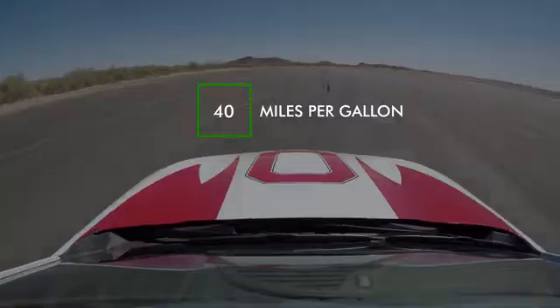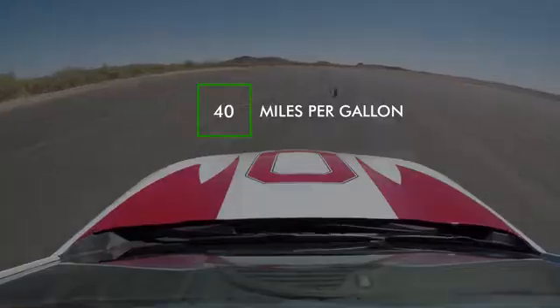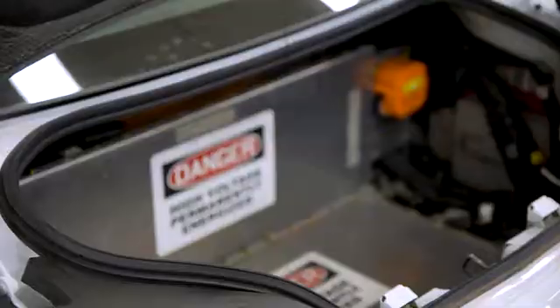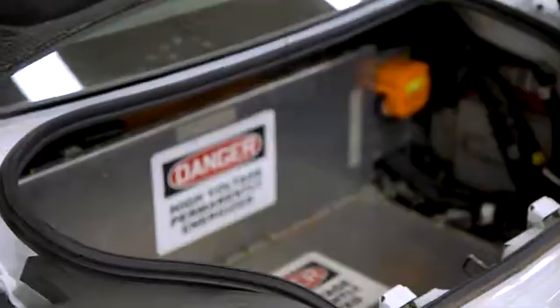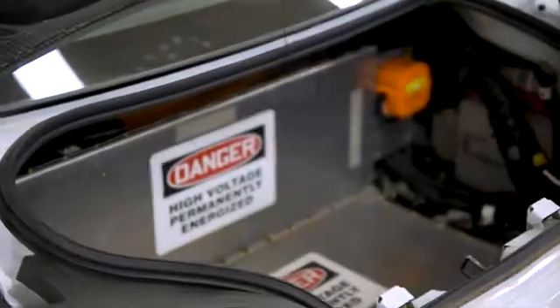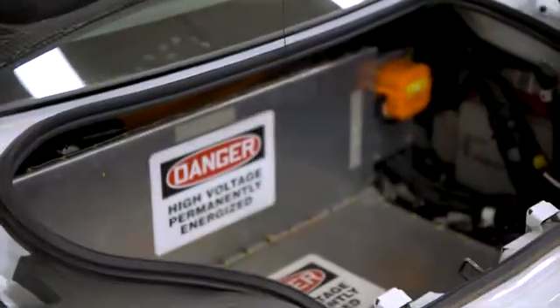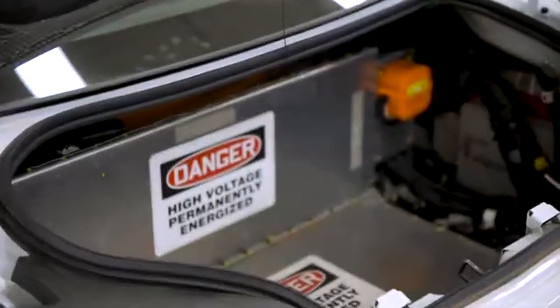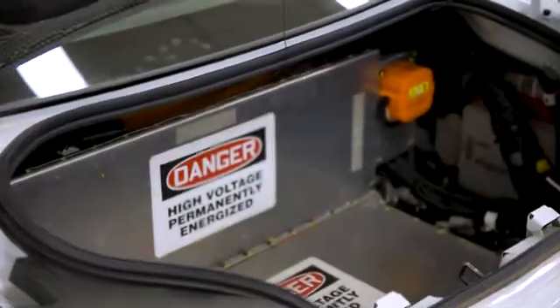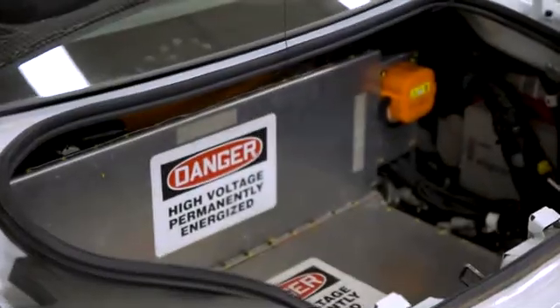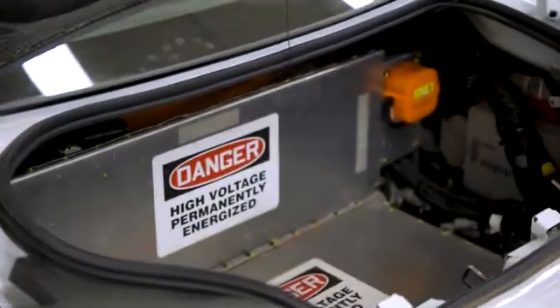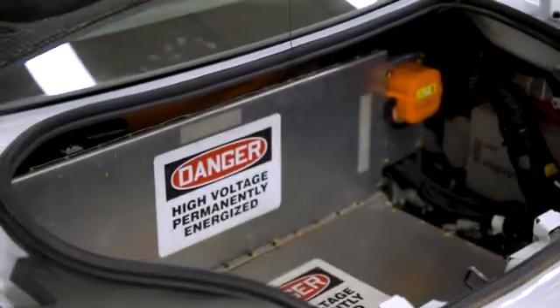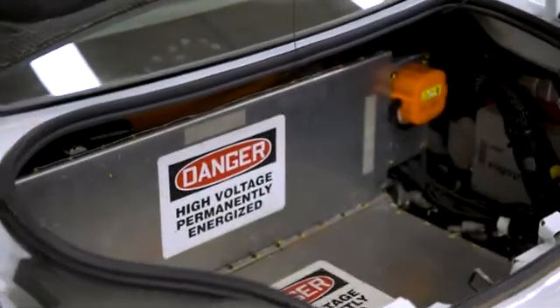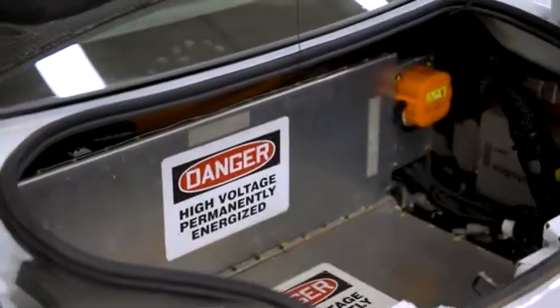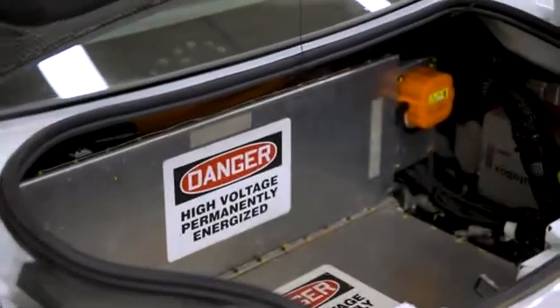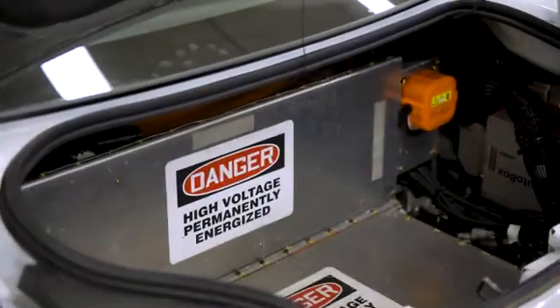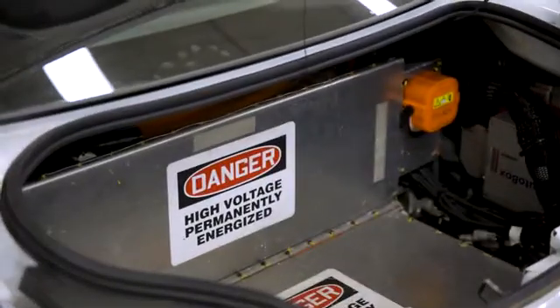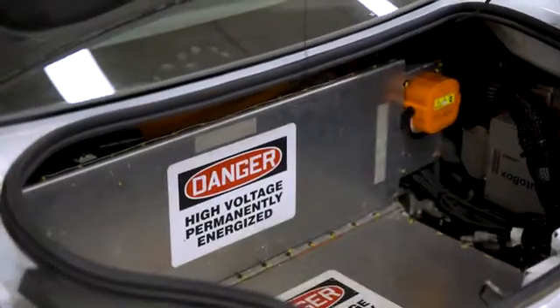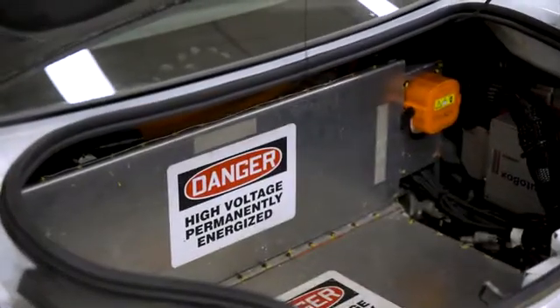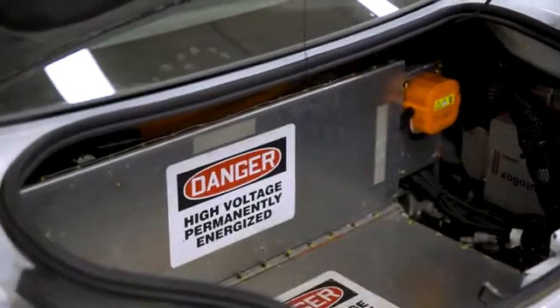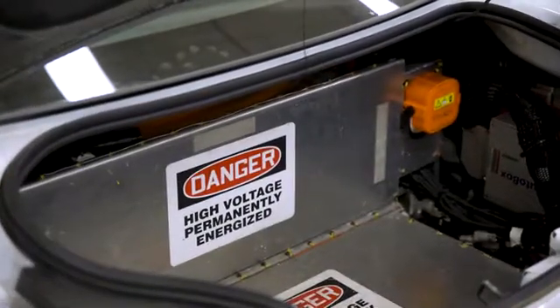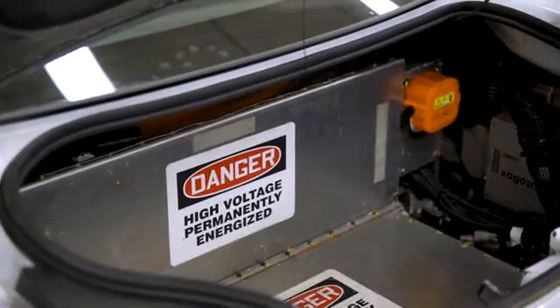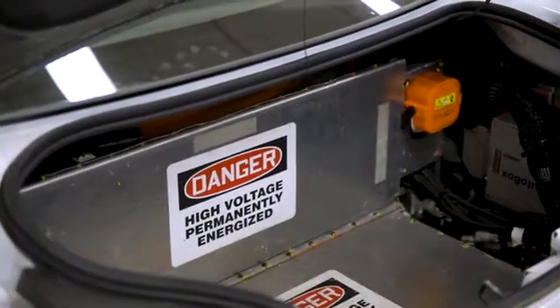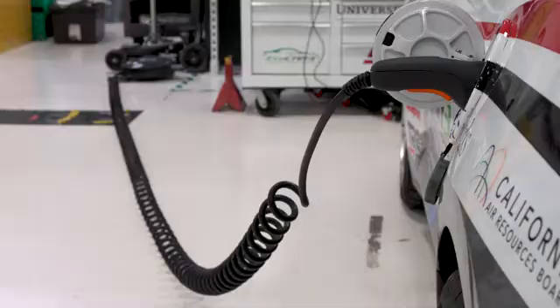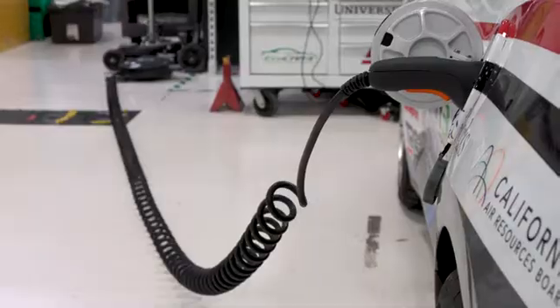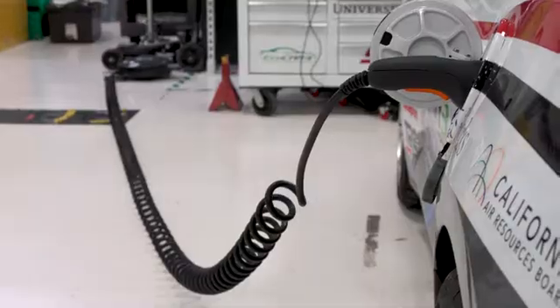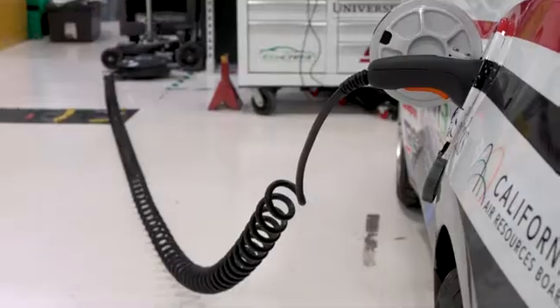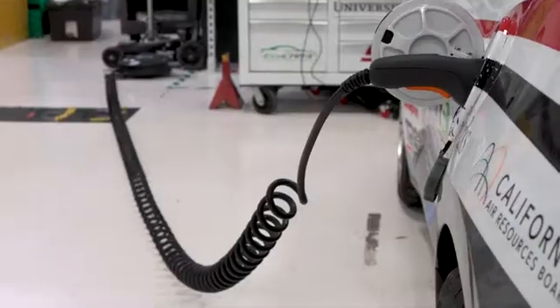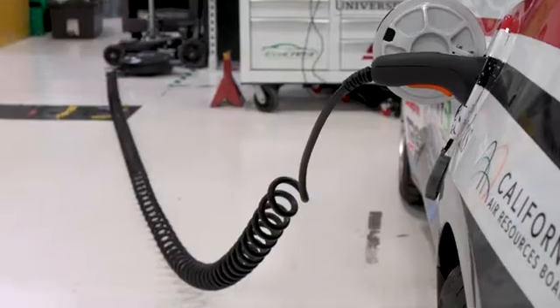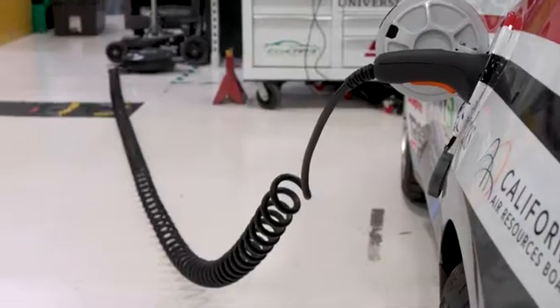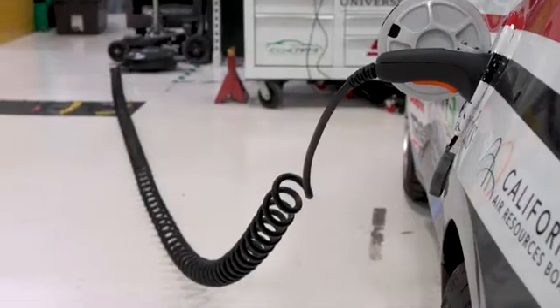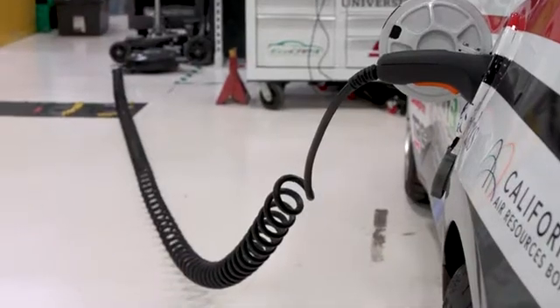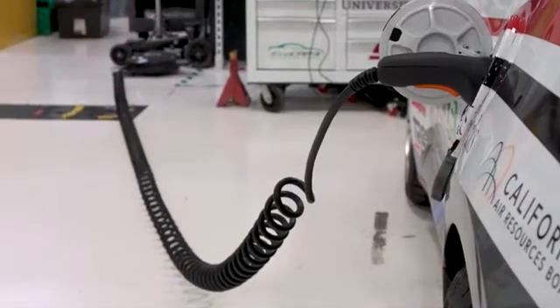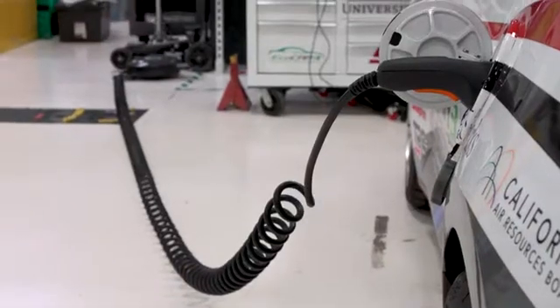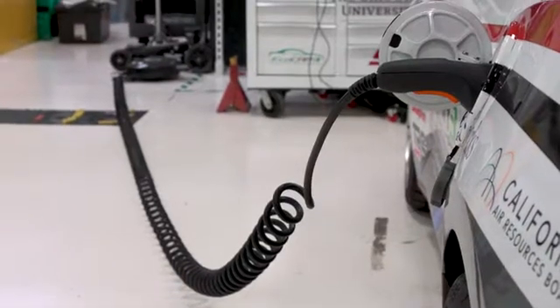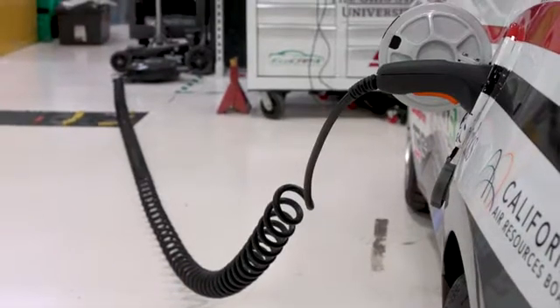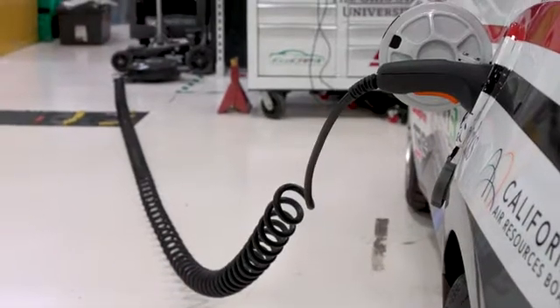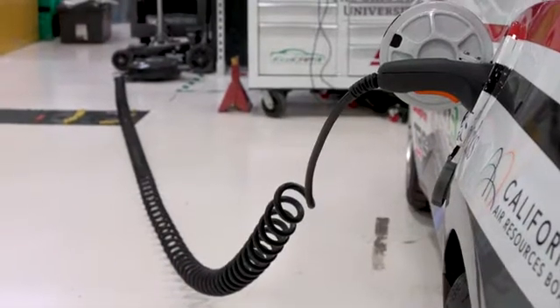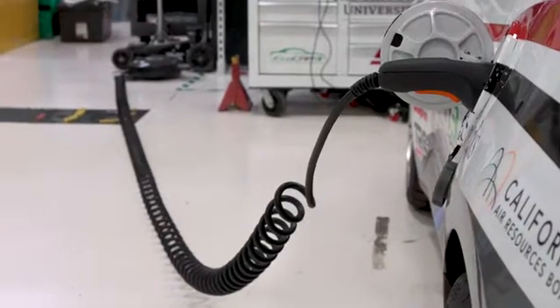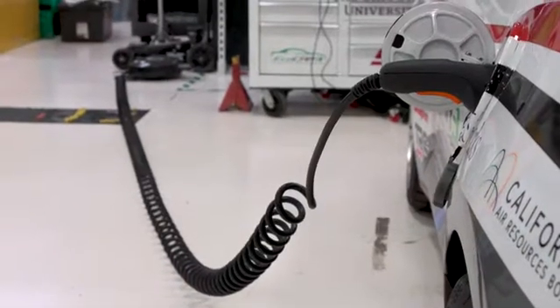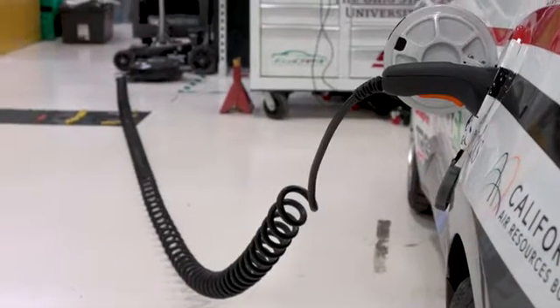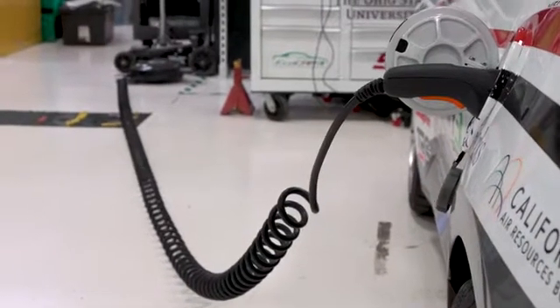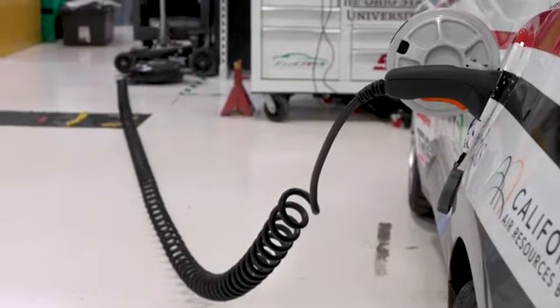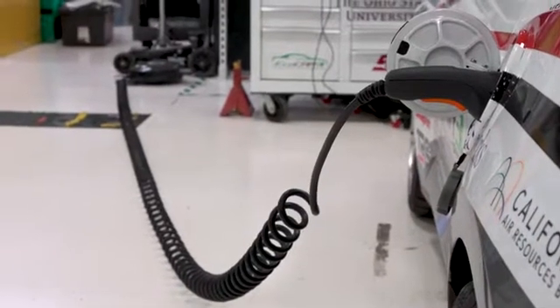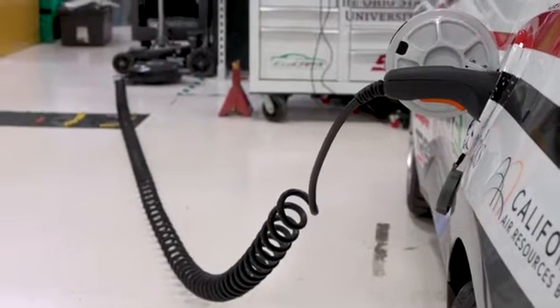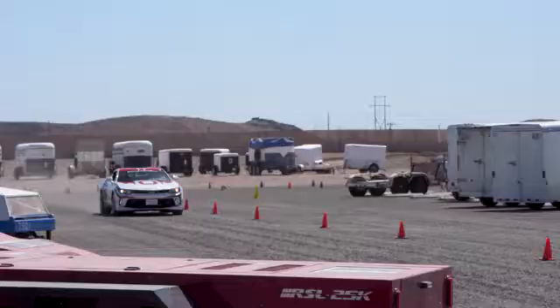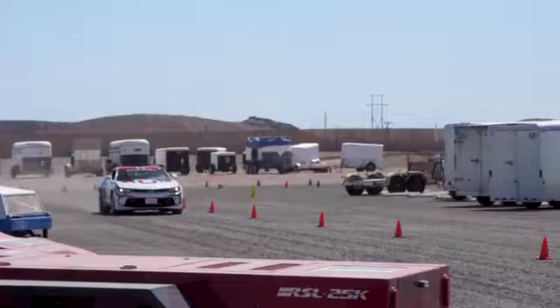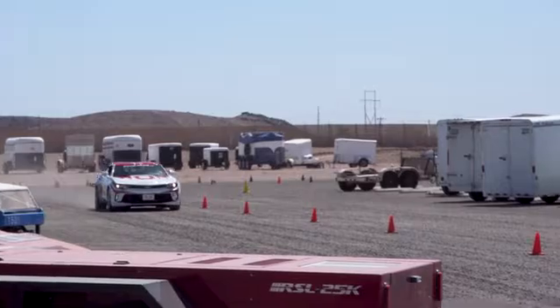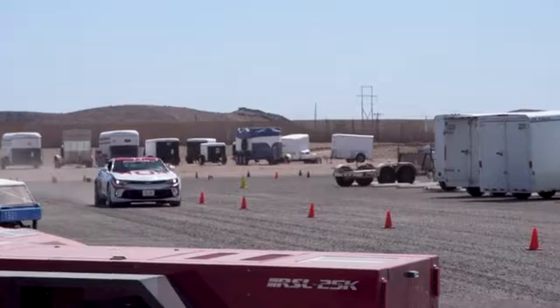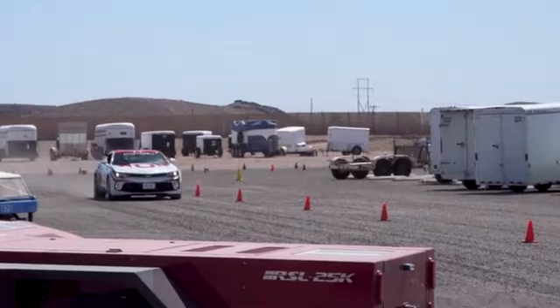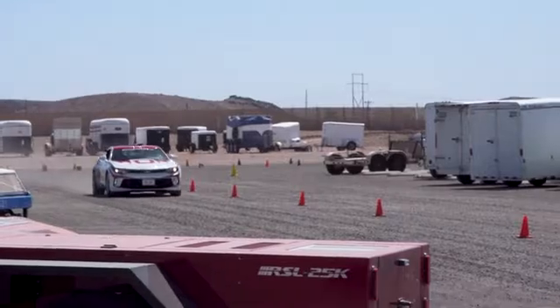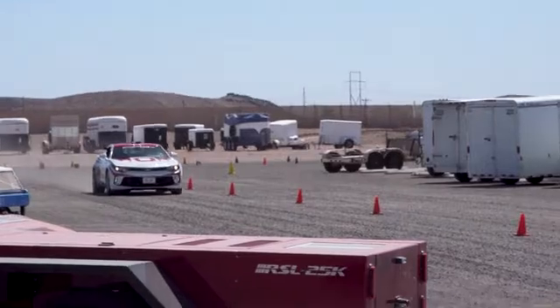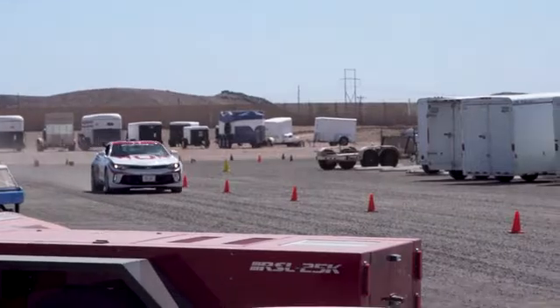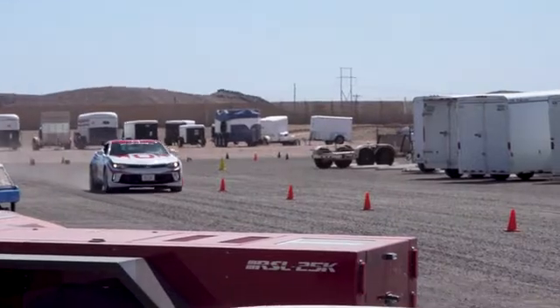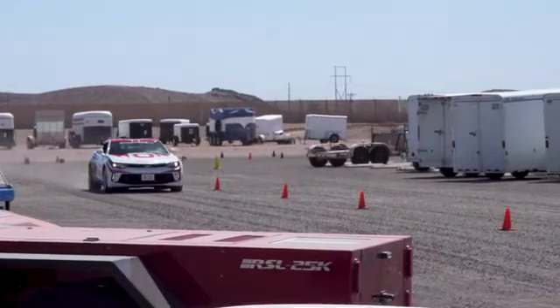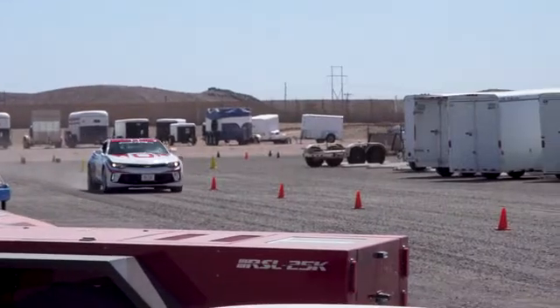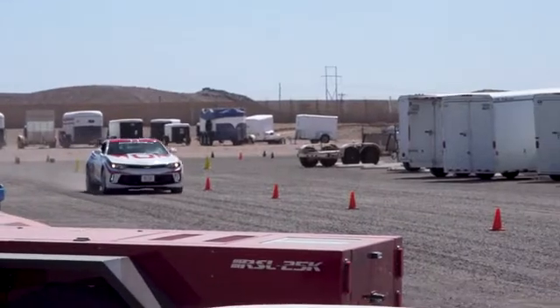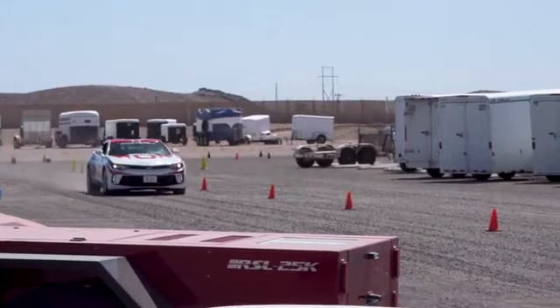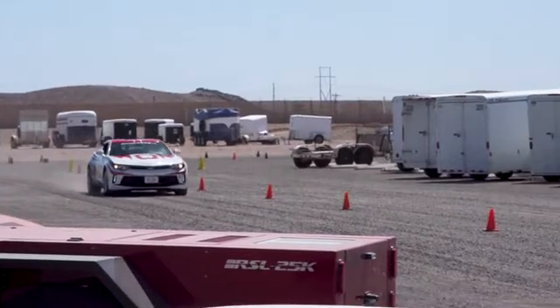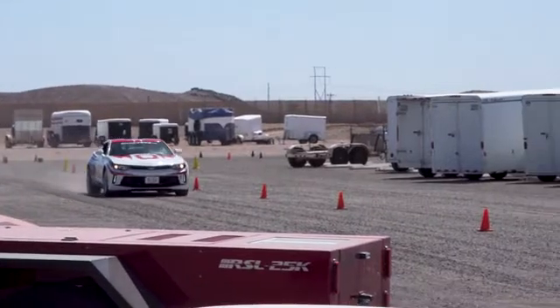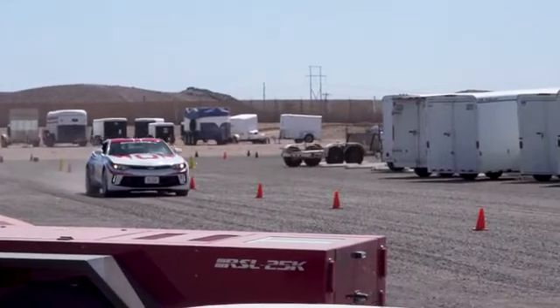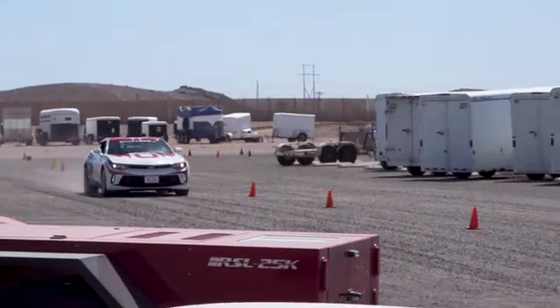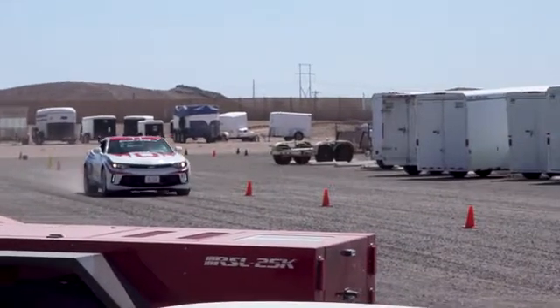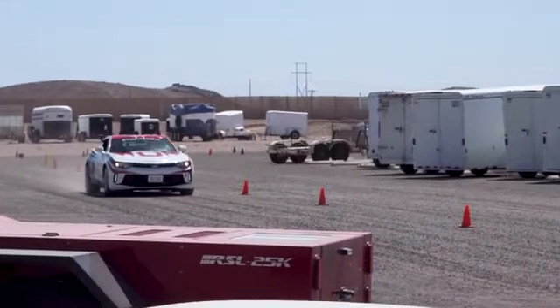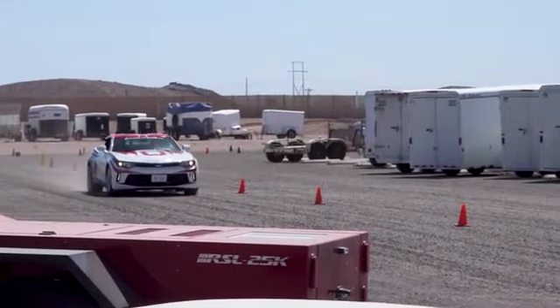The battery pack that we have is from A123, and we are actually able to charge the vehicle while we are running it in engine mode or performance mode.